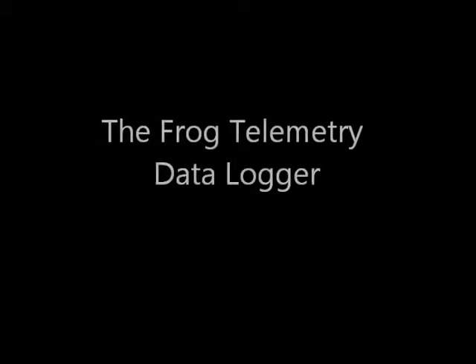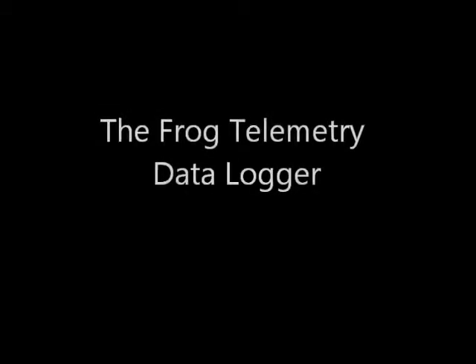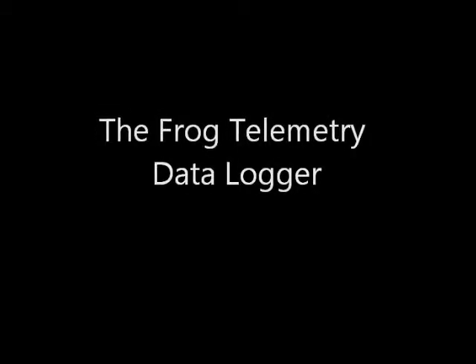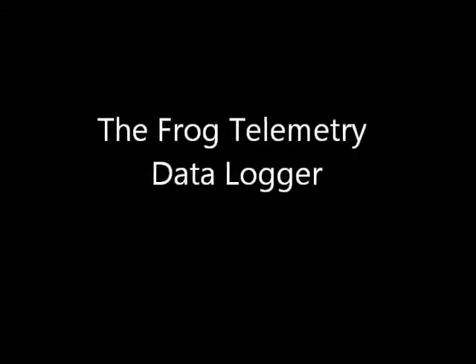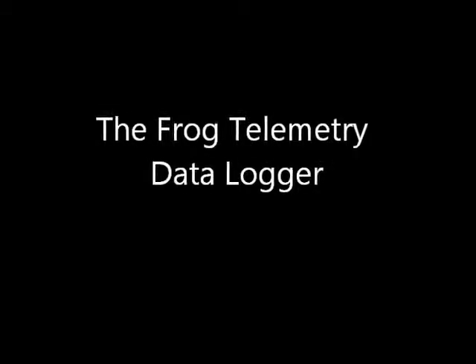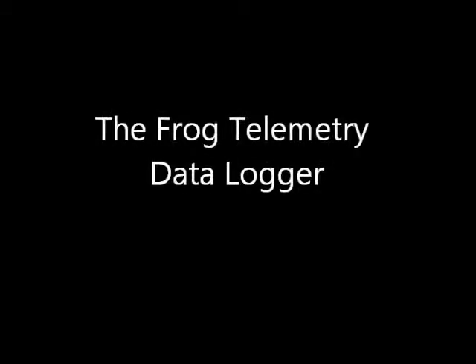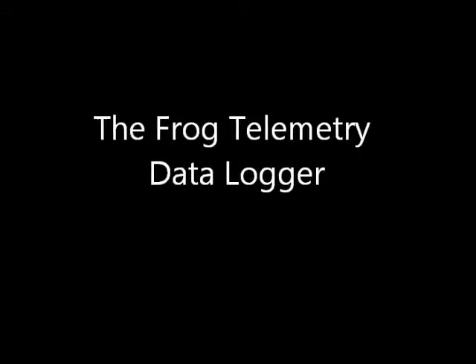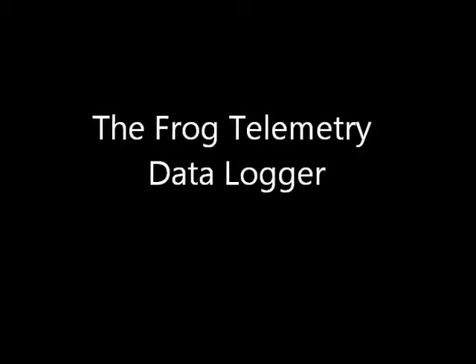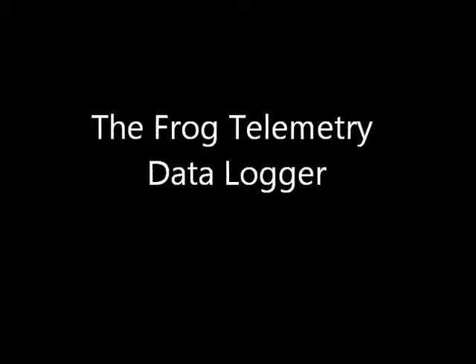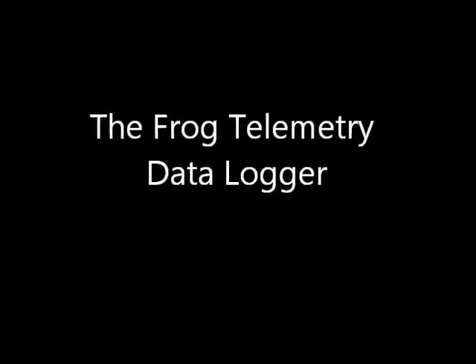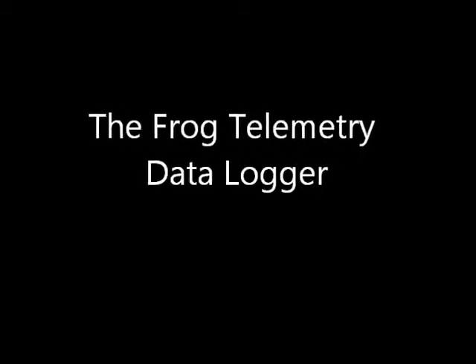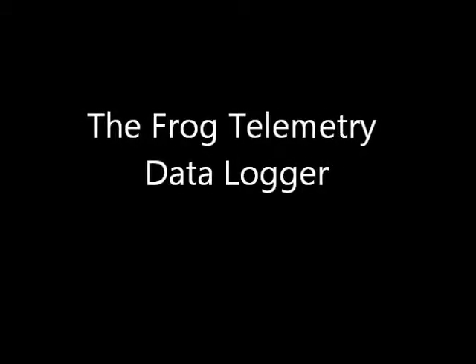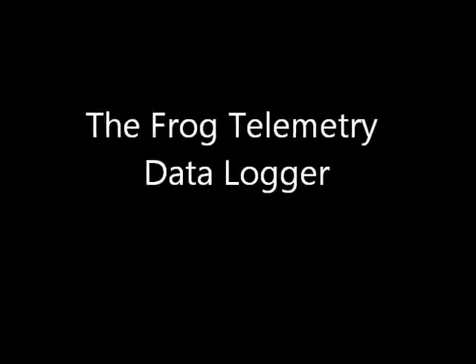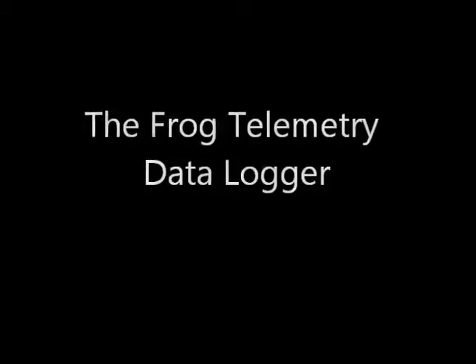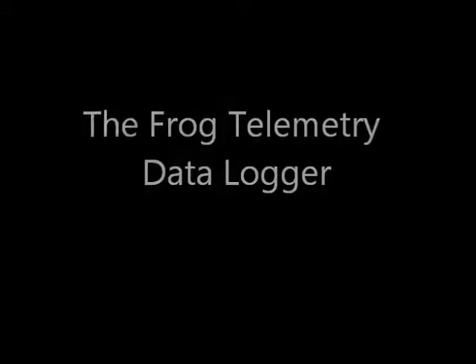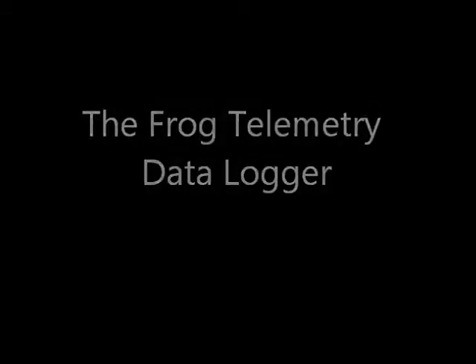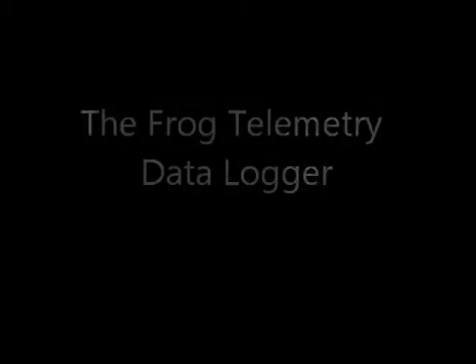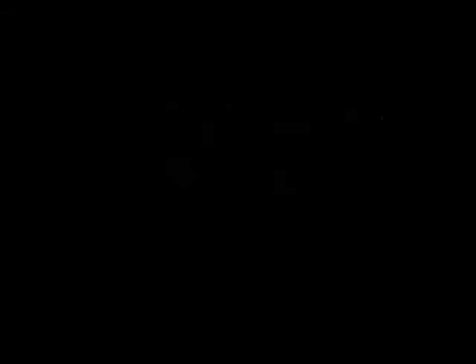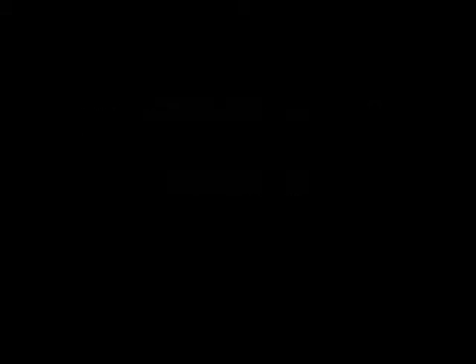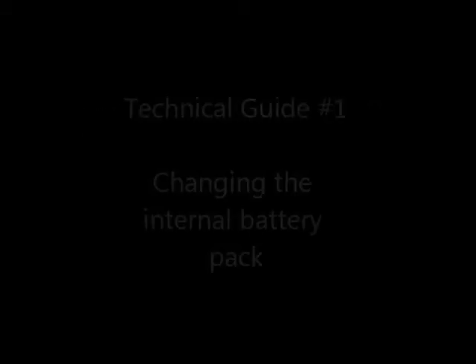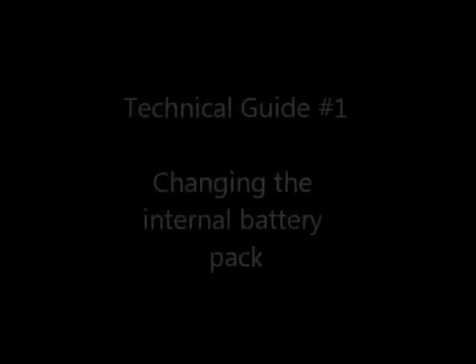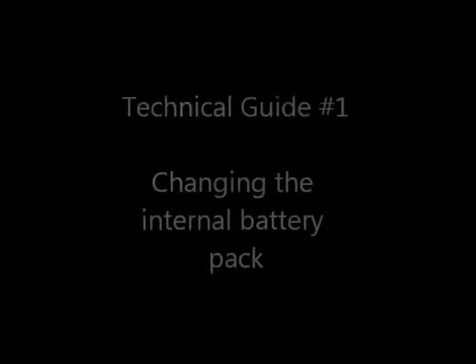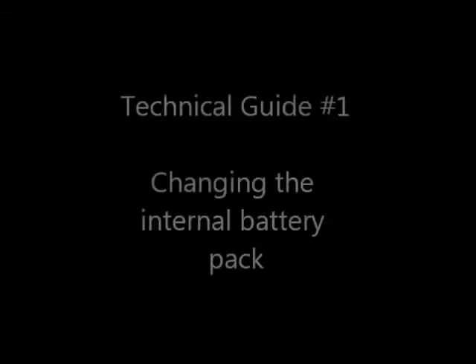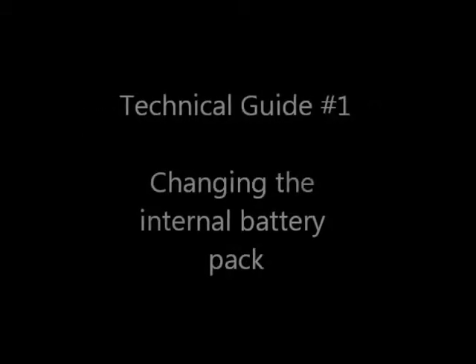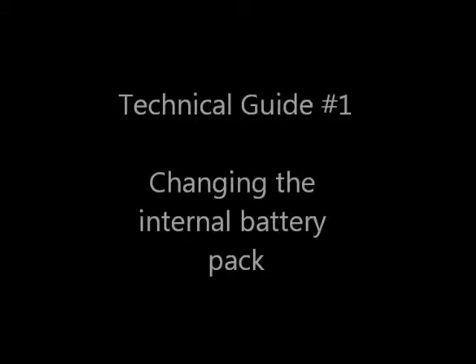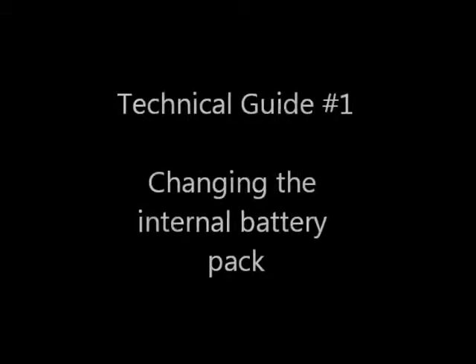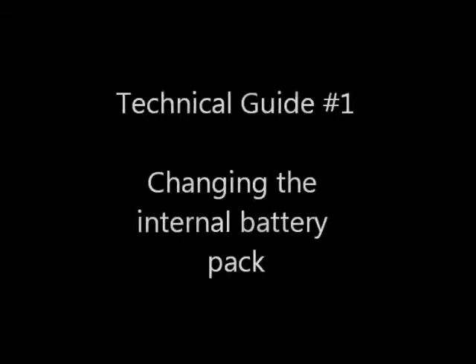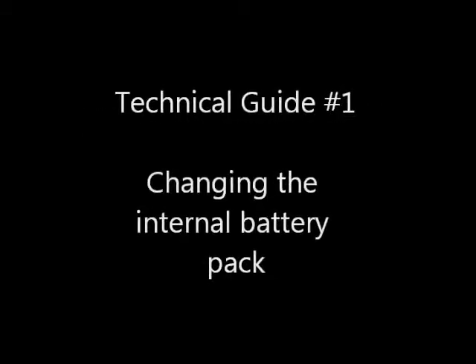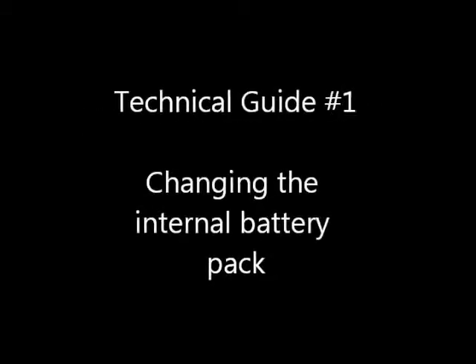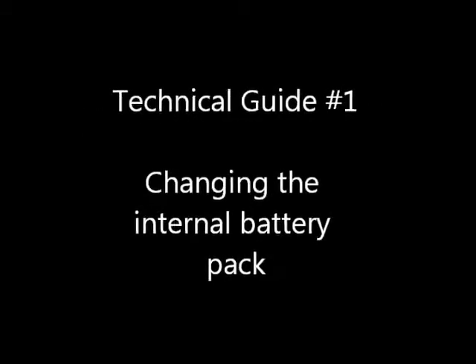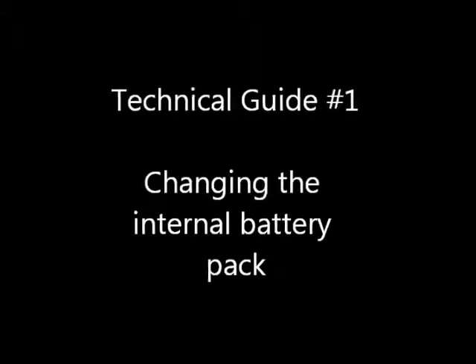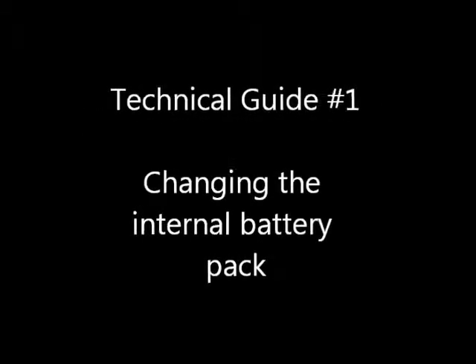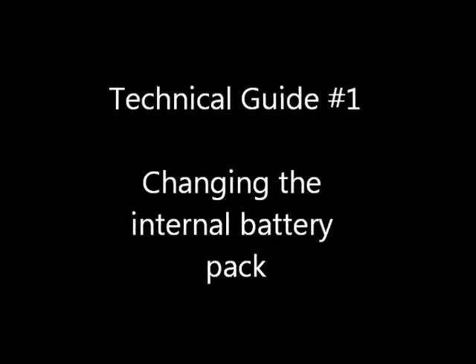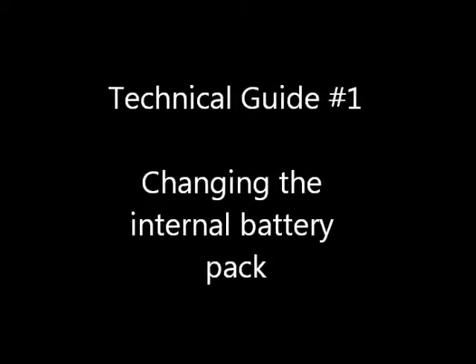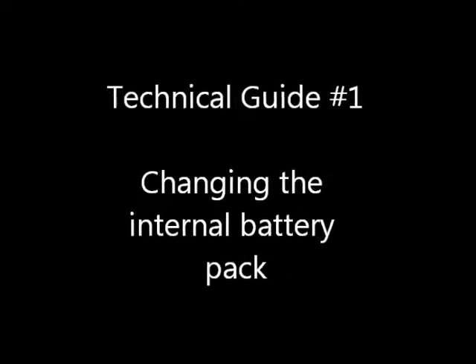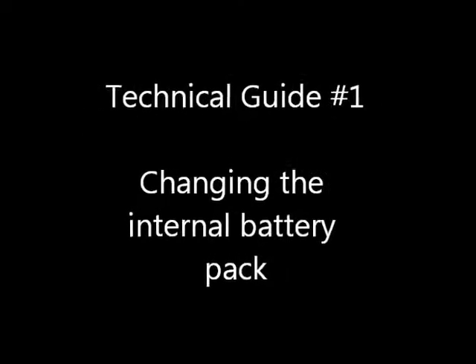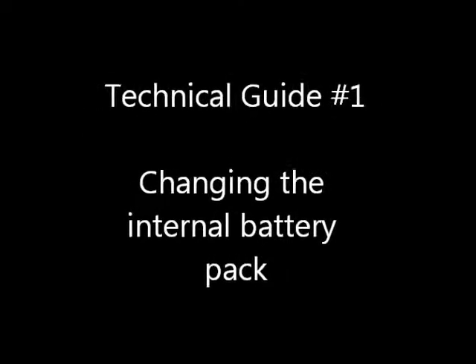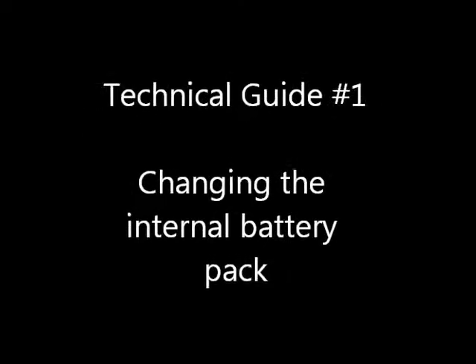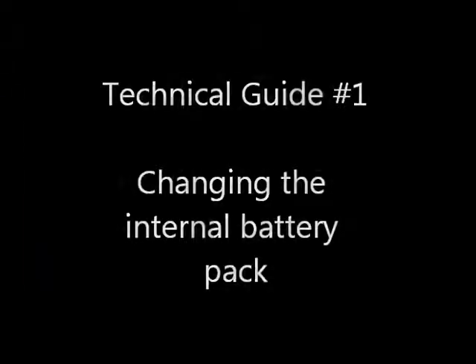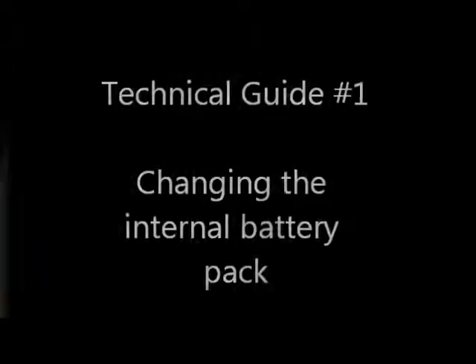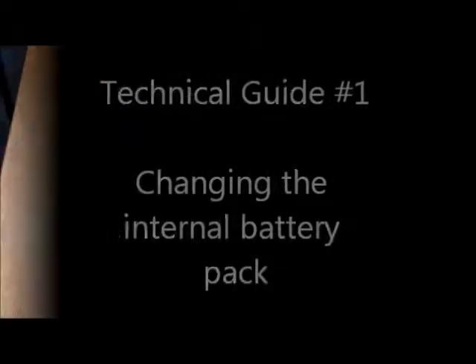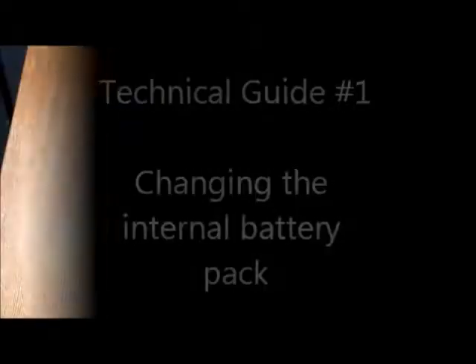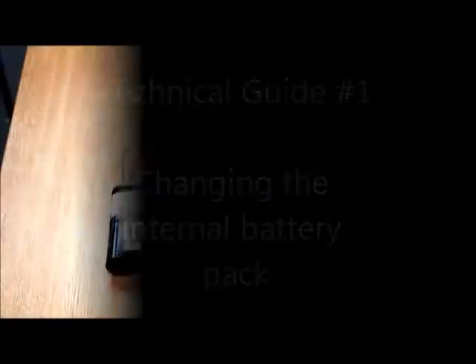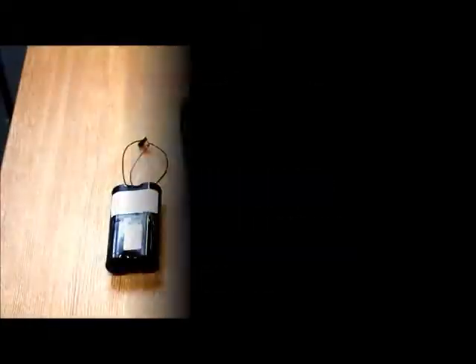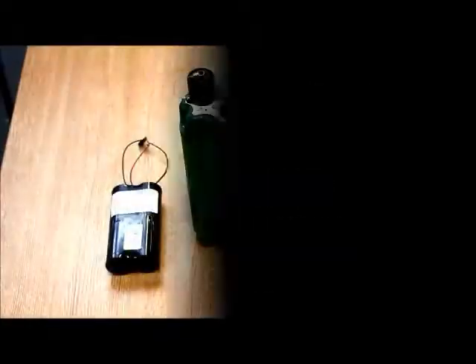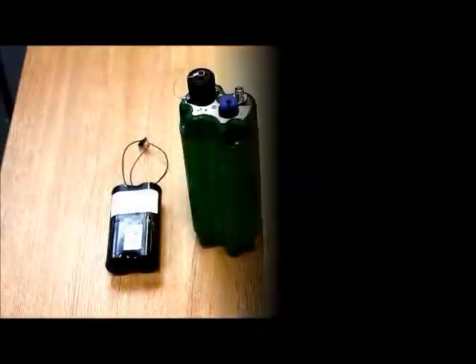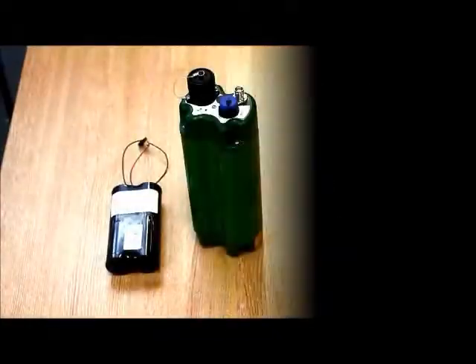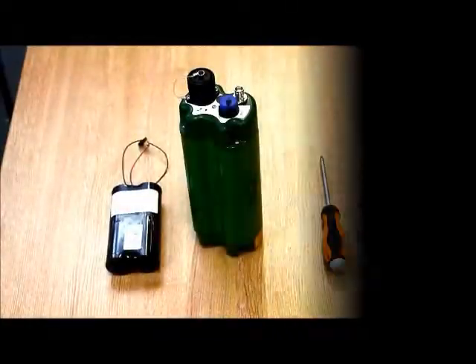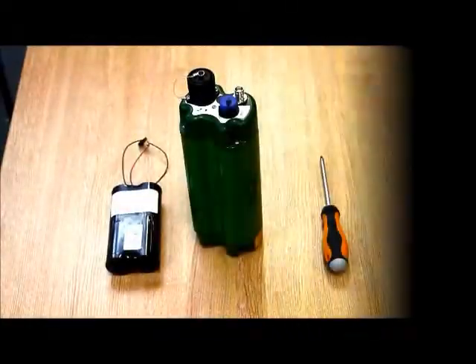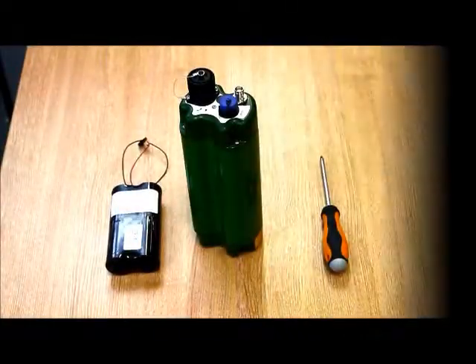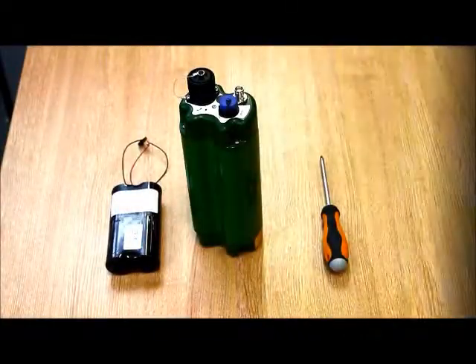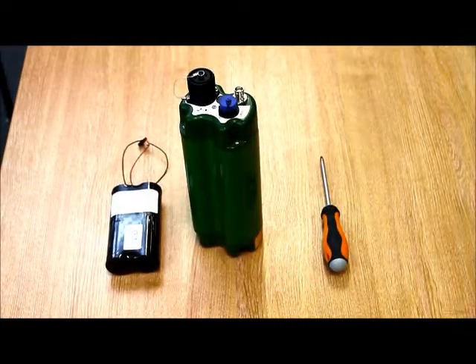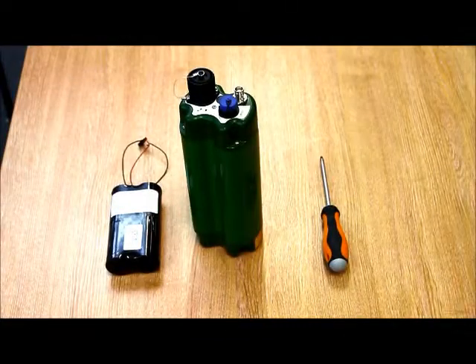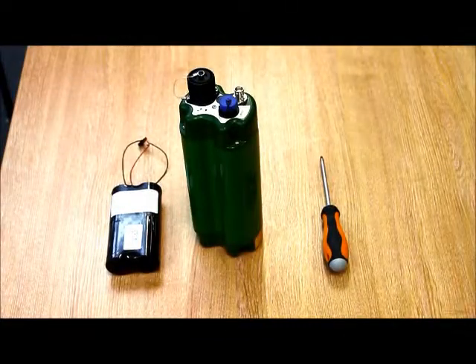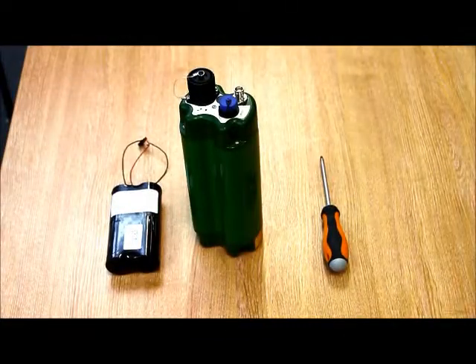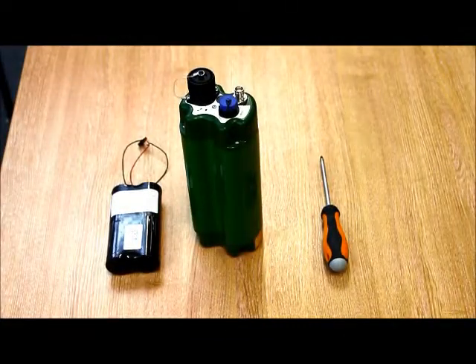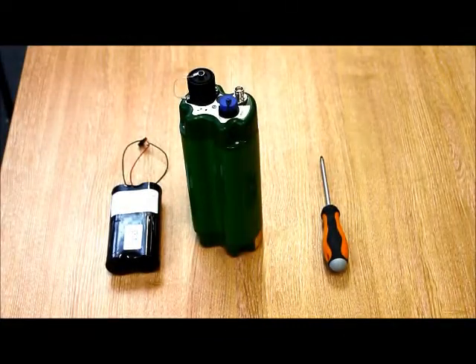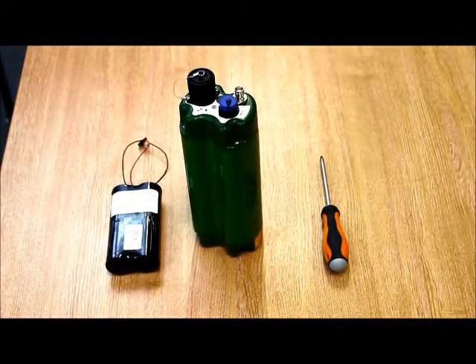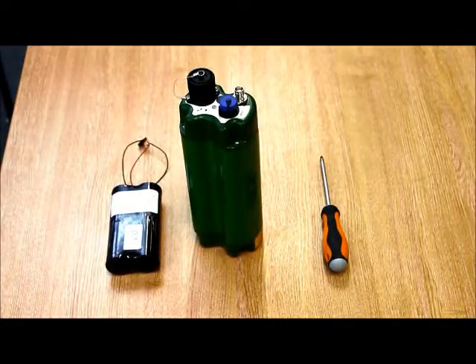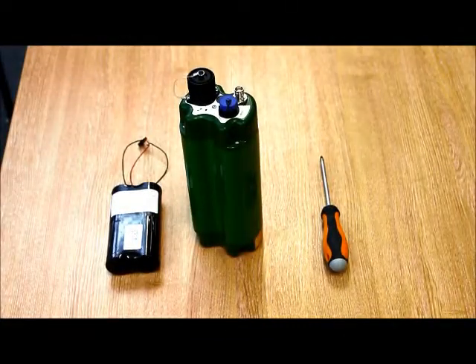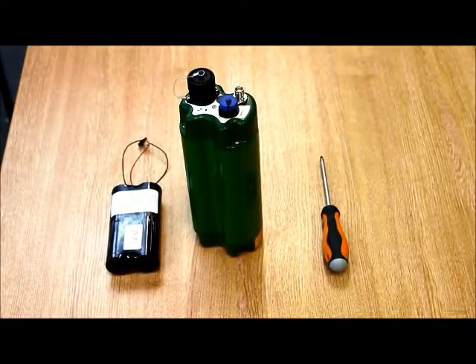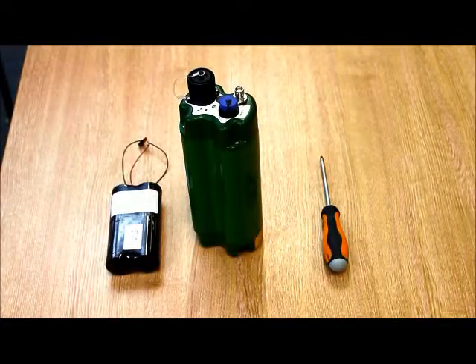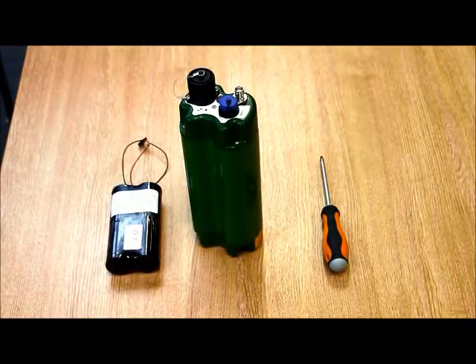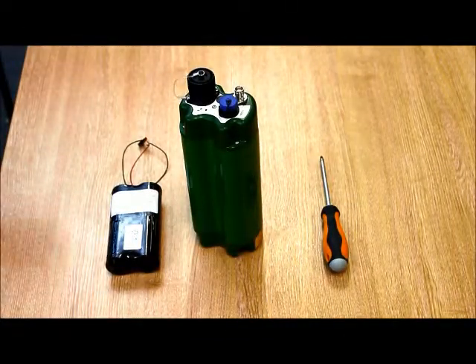In this short video we will show you how to change the internal battery pack on the FROG data logger from Isodac Technology.